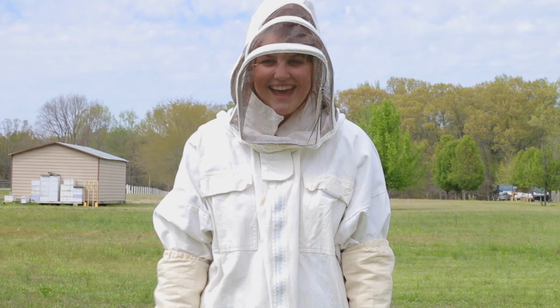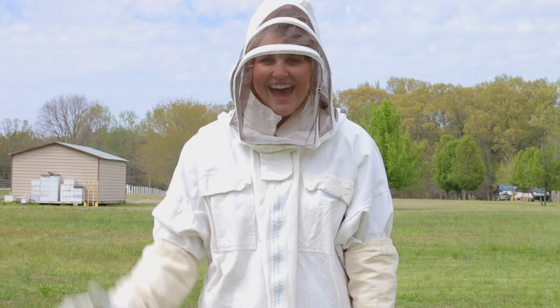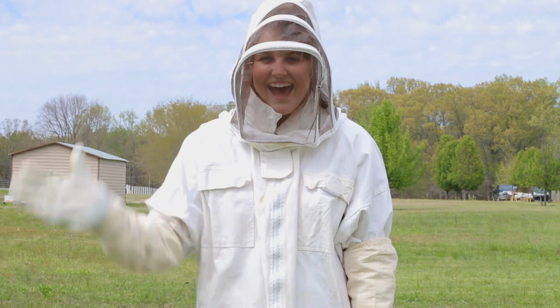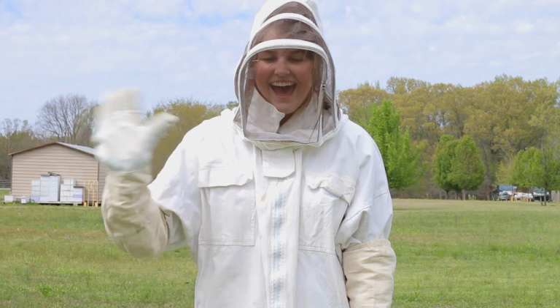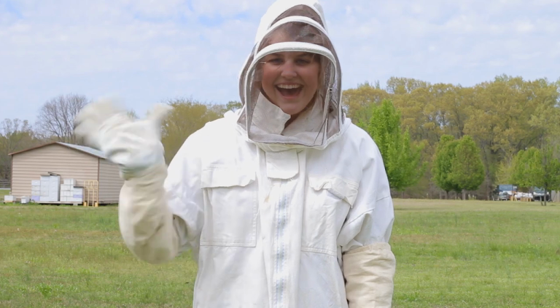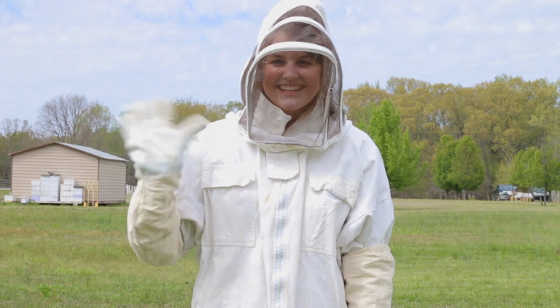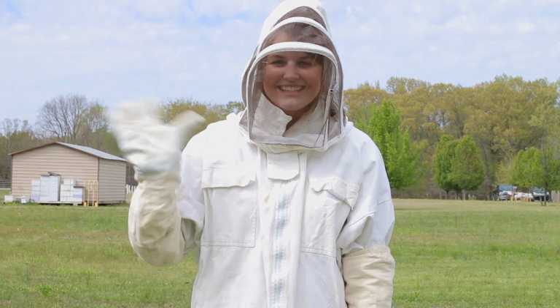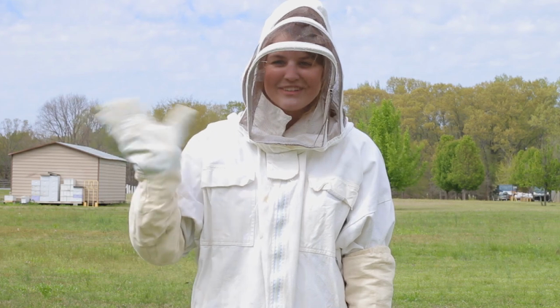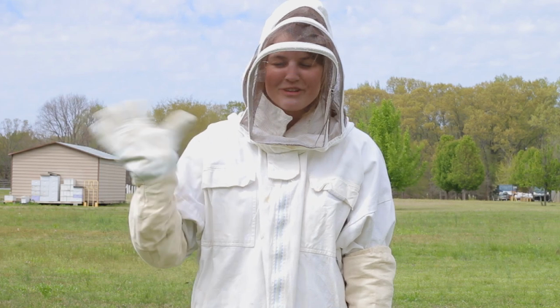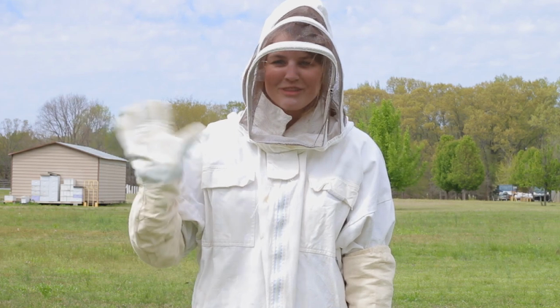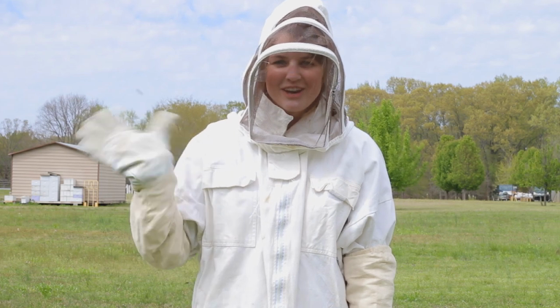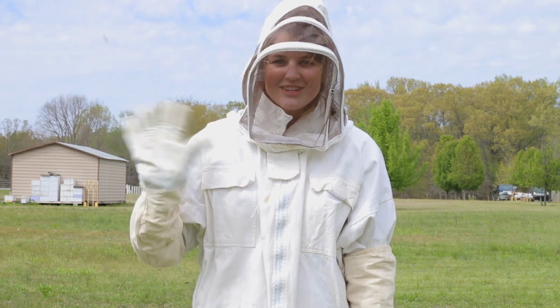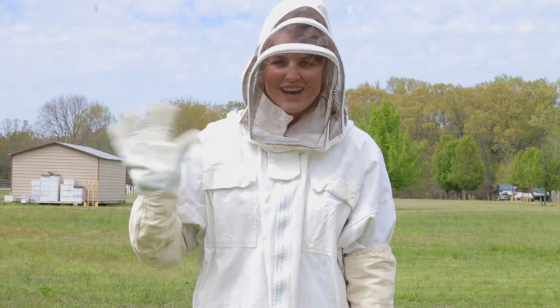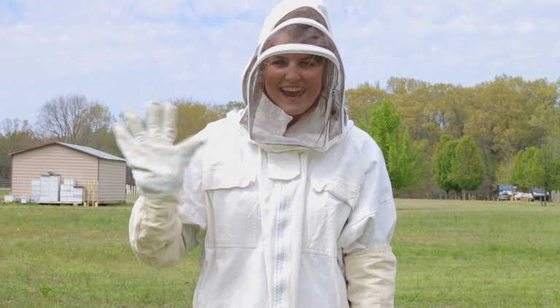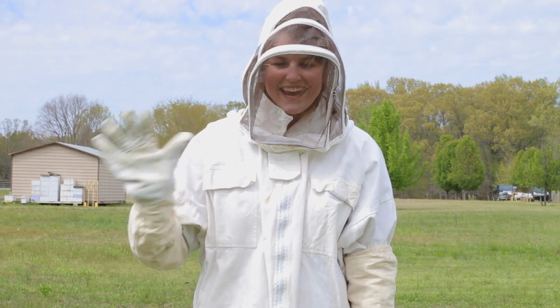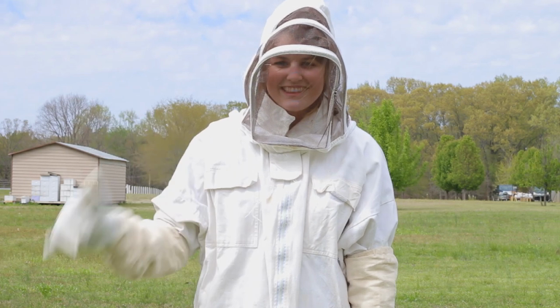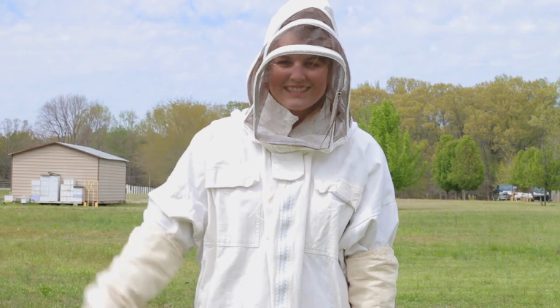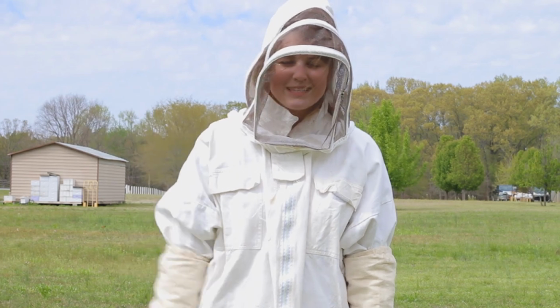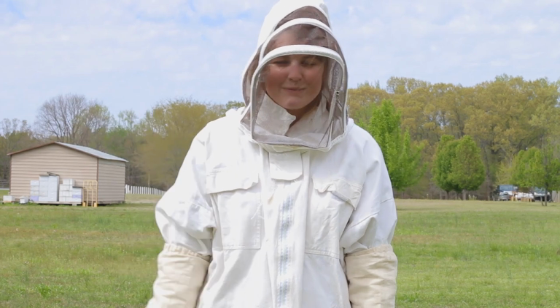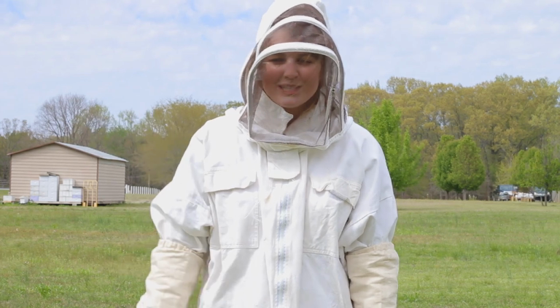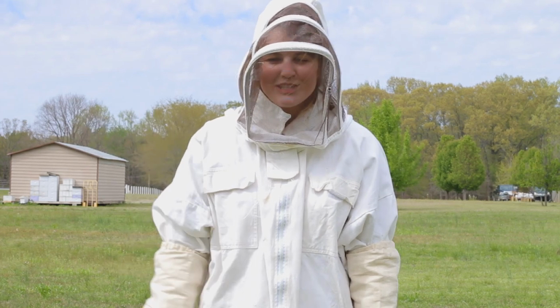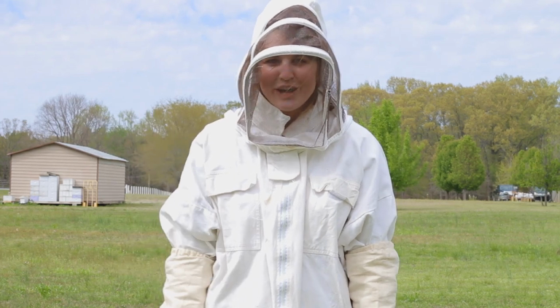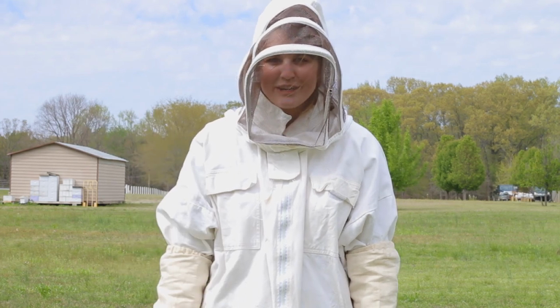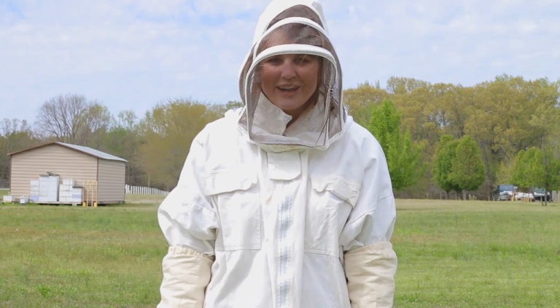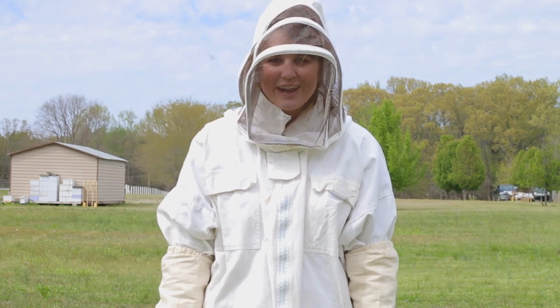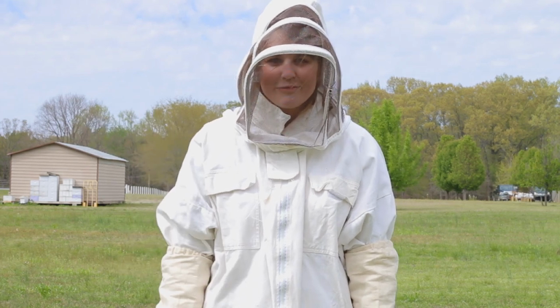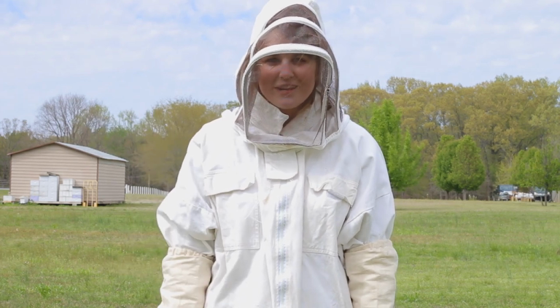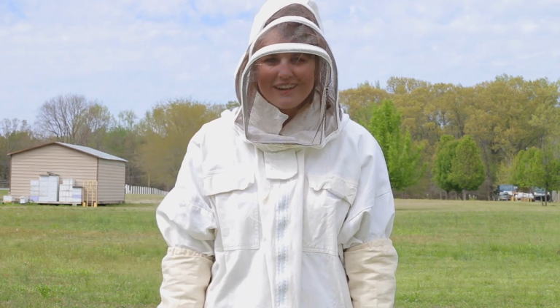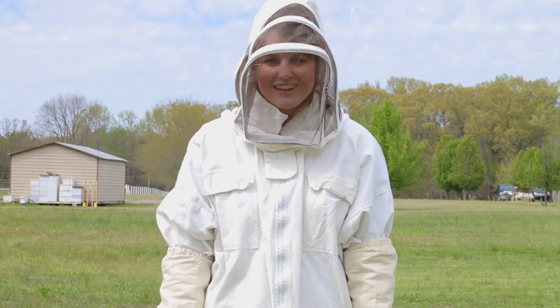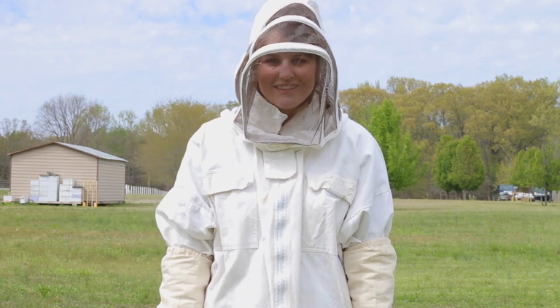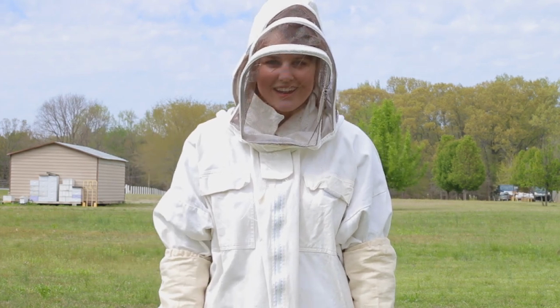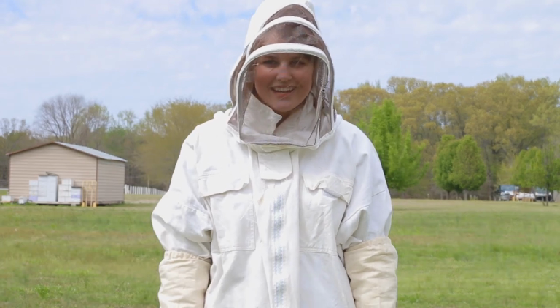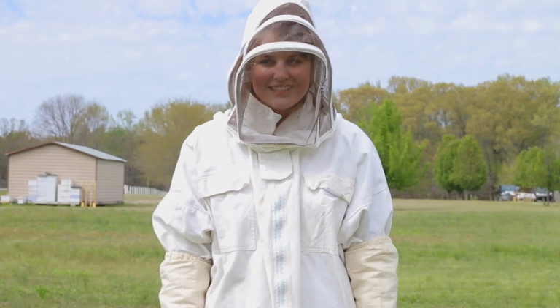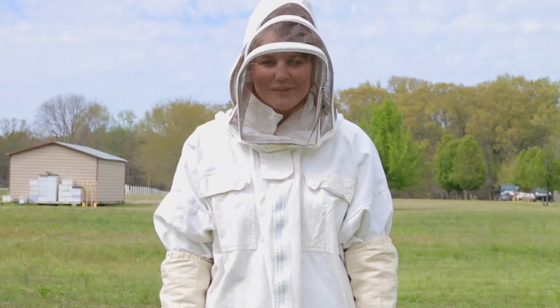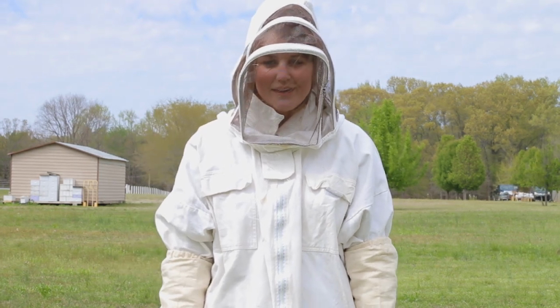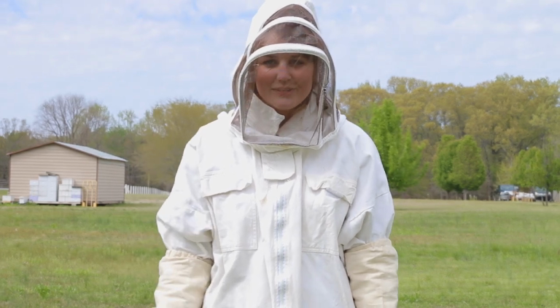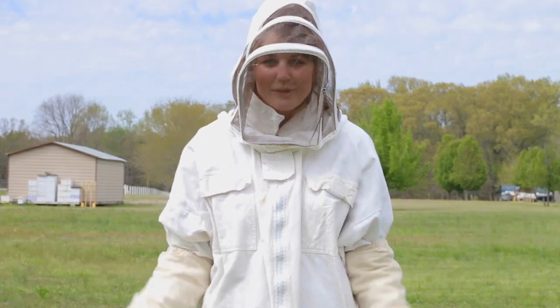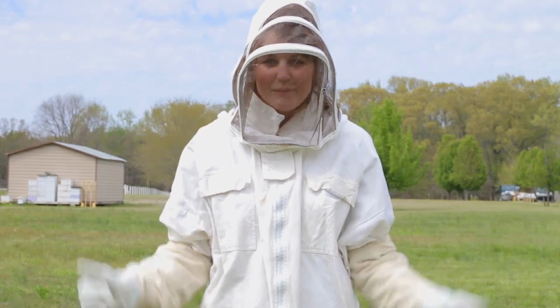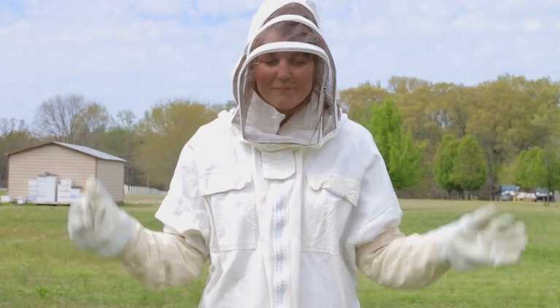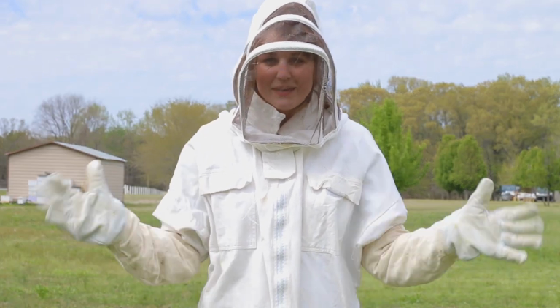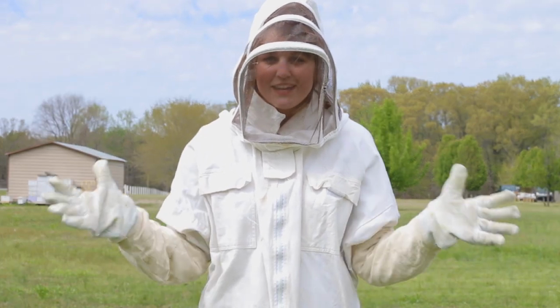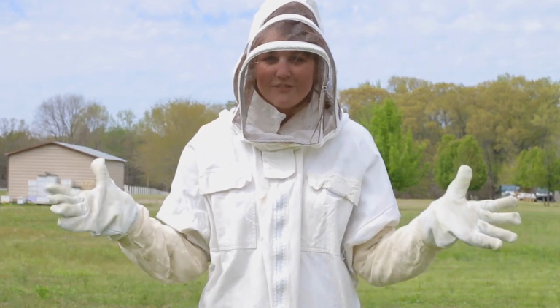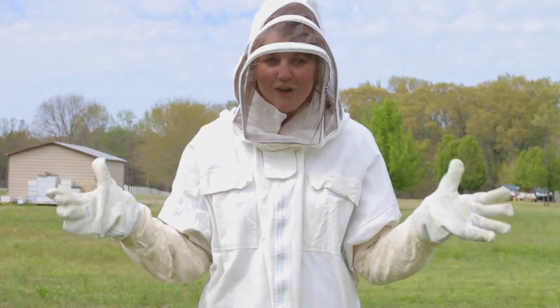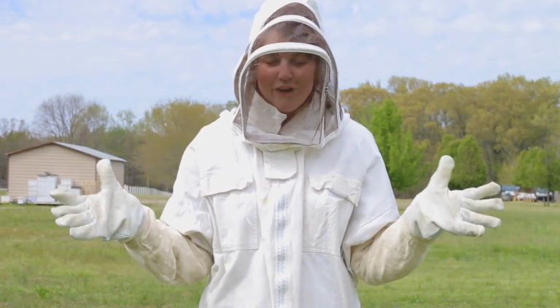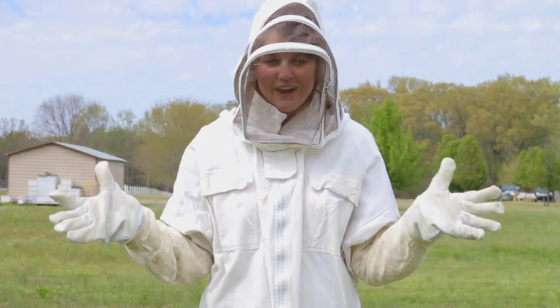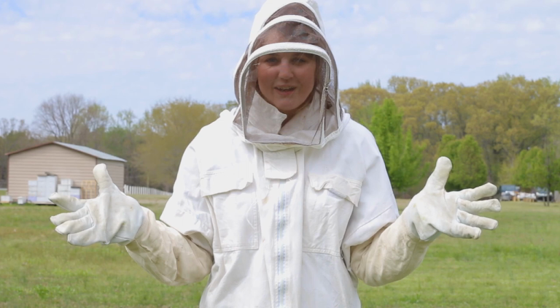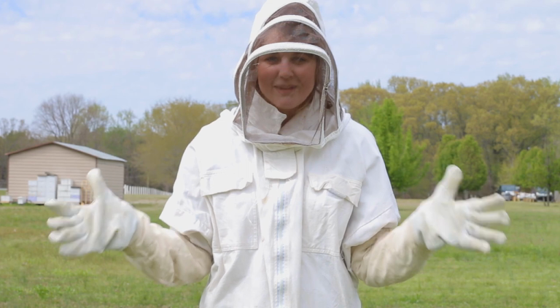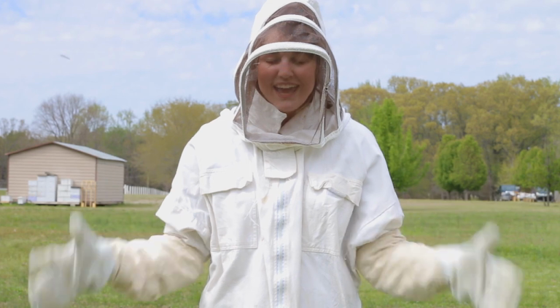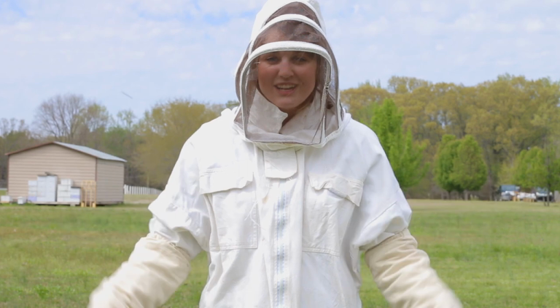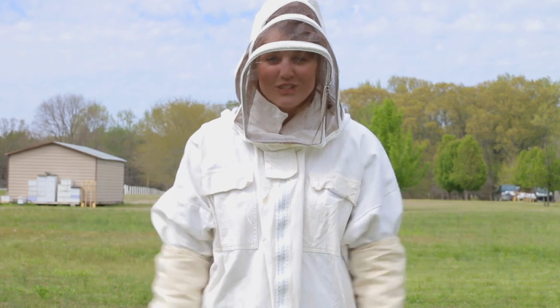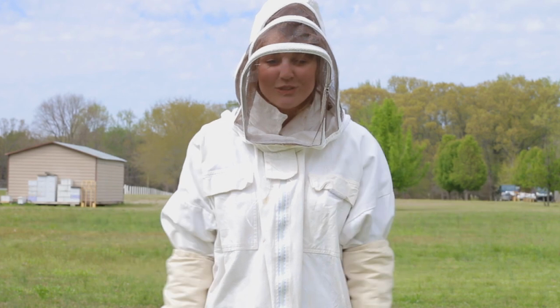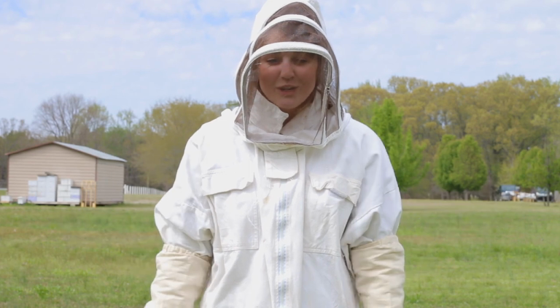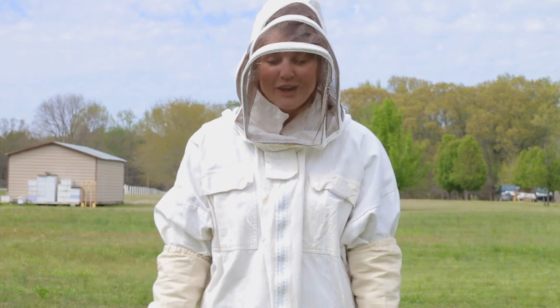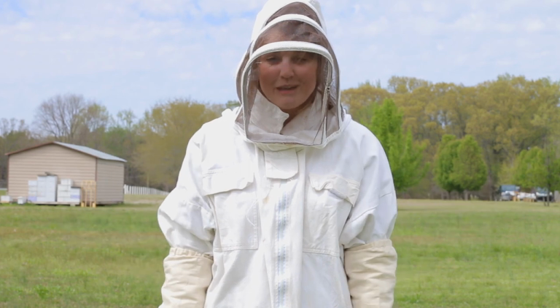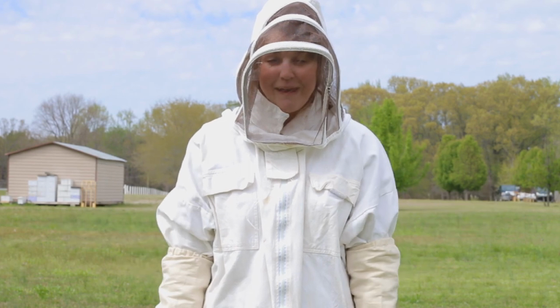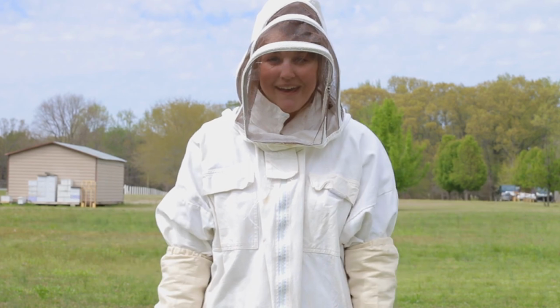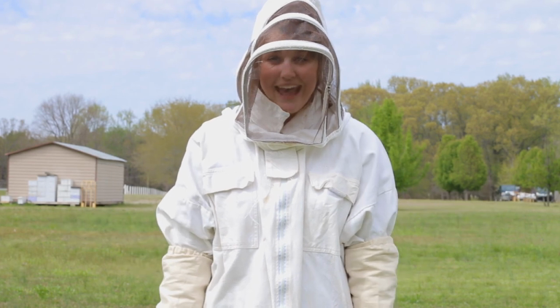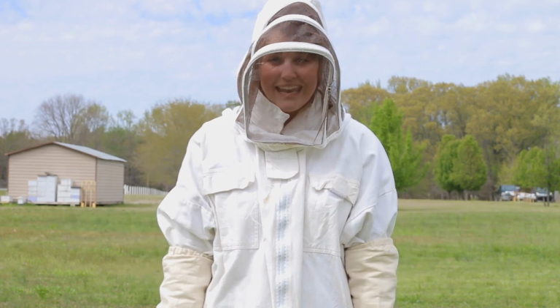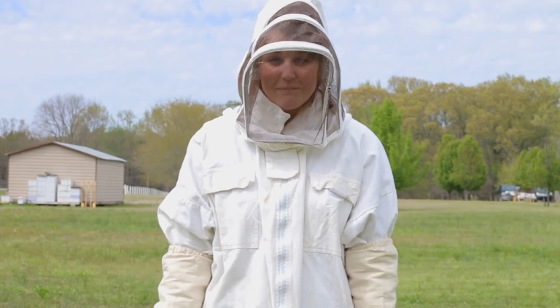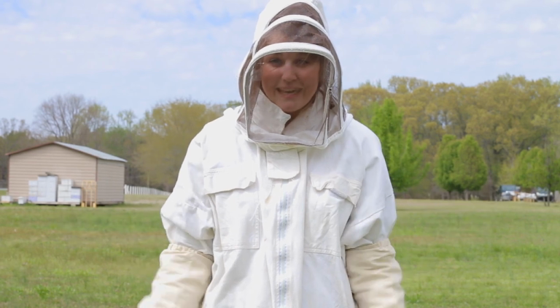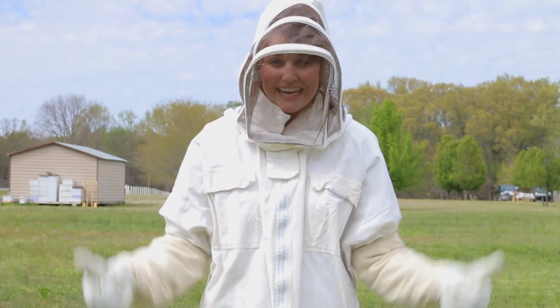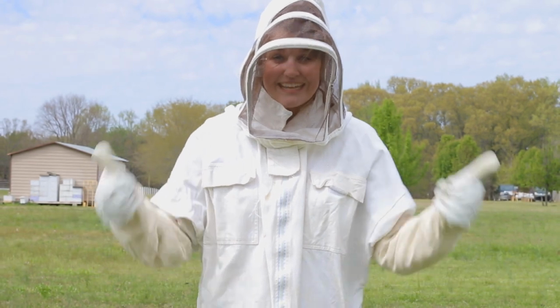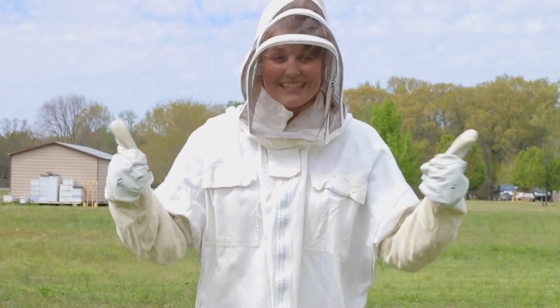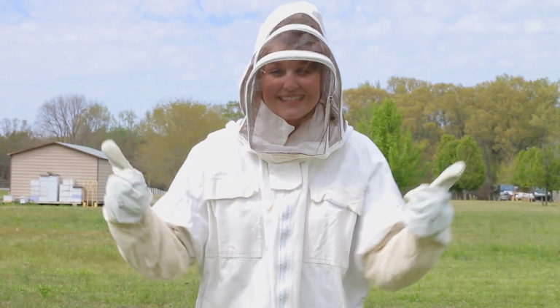Hi Central 3rd grade! This is Ms. Turner and we are getting ready to go out to a bee farm to learn about honeybees.